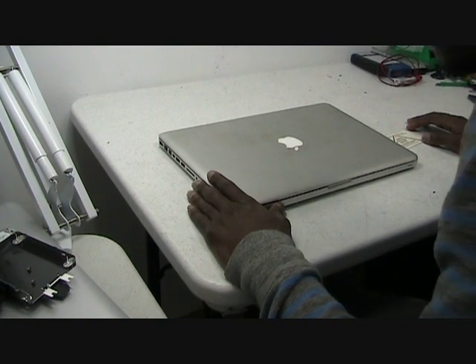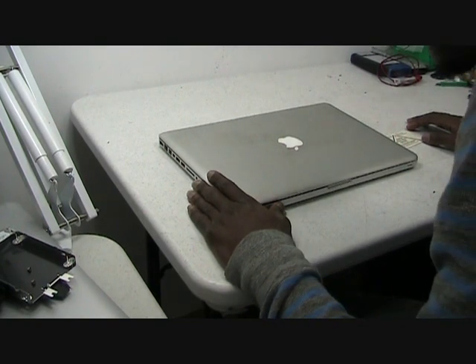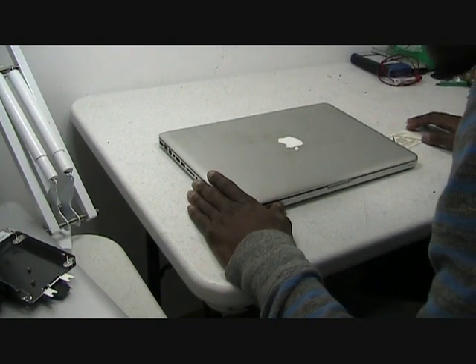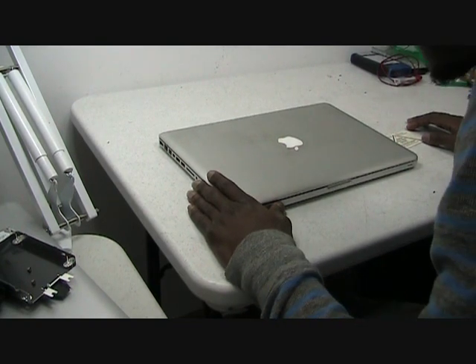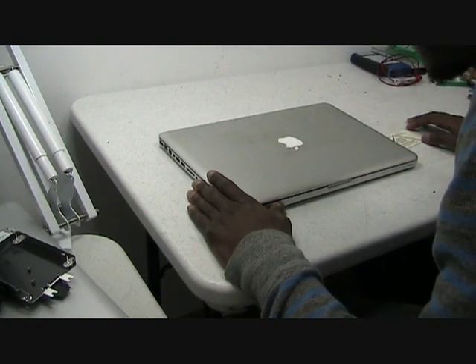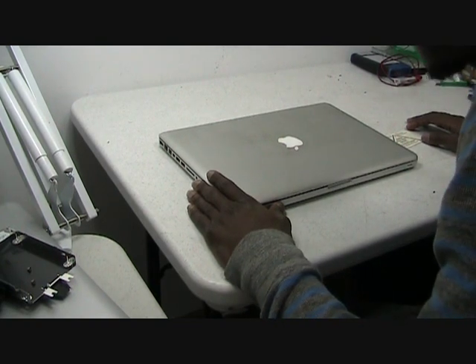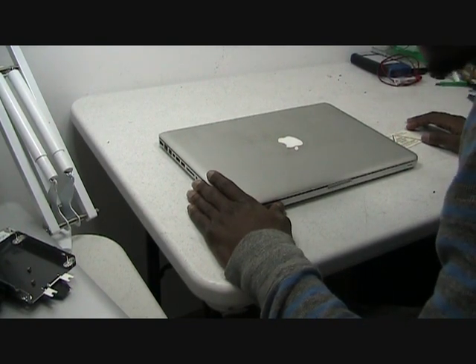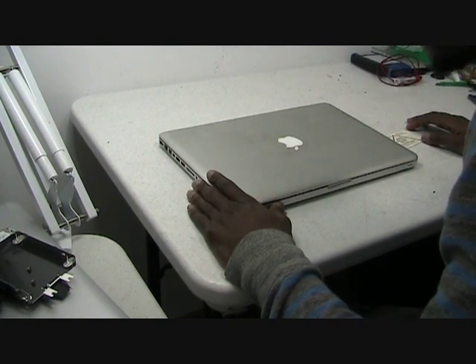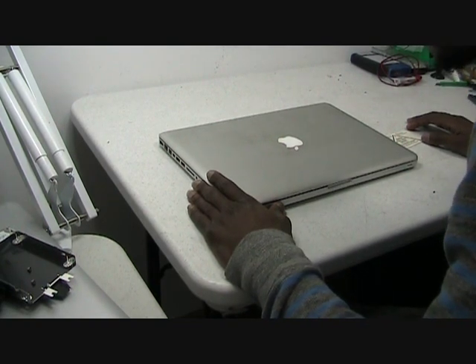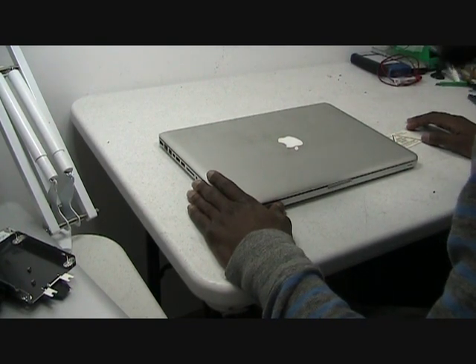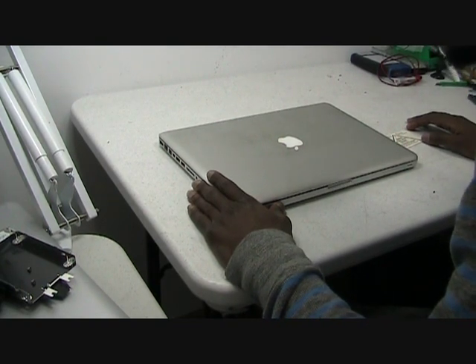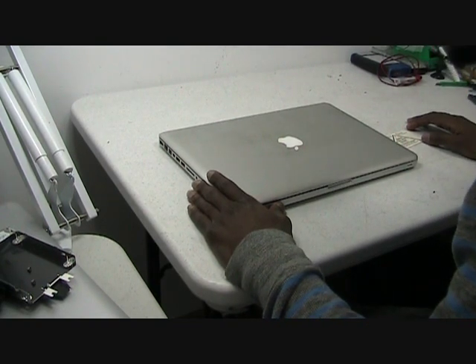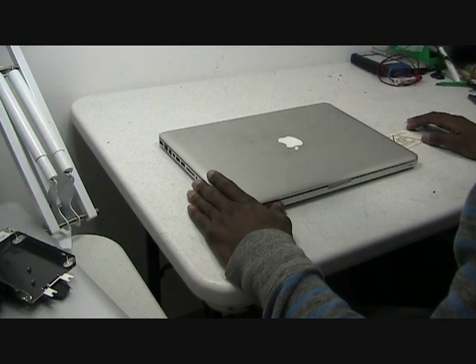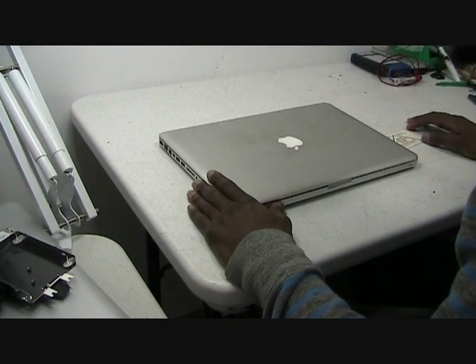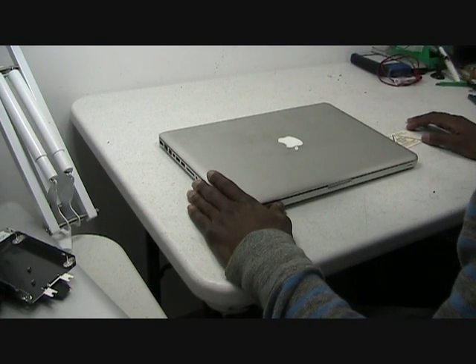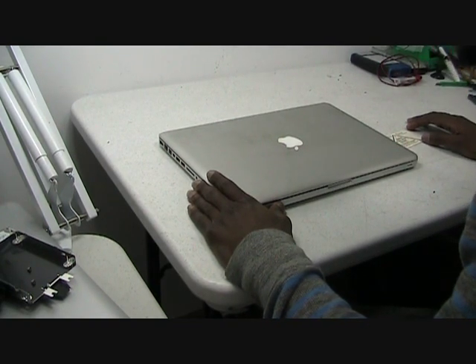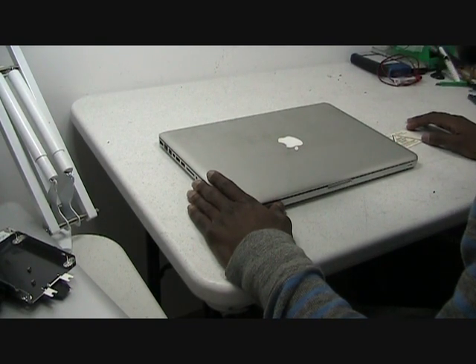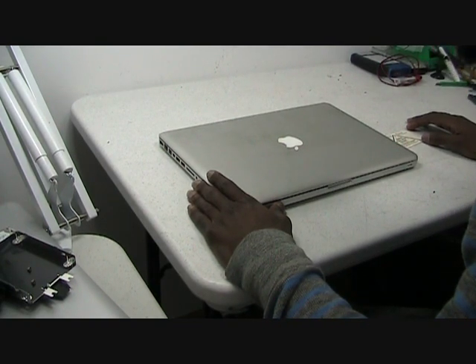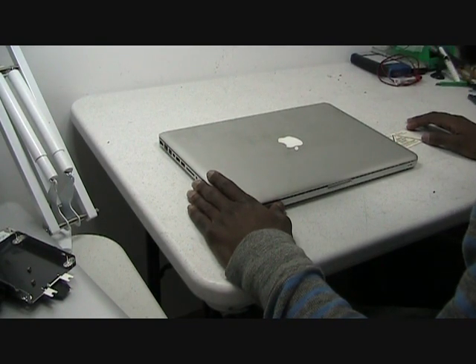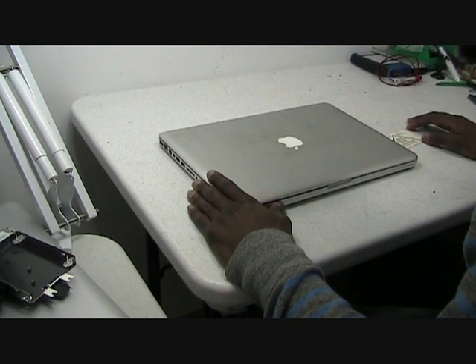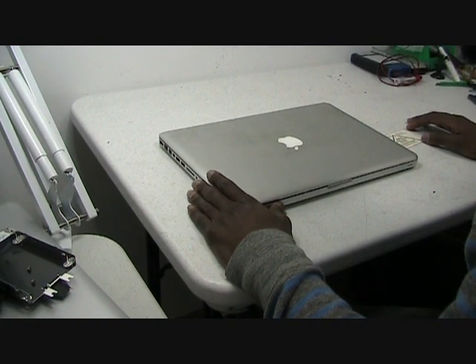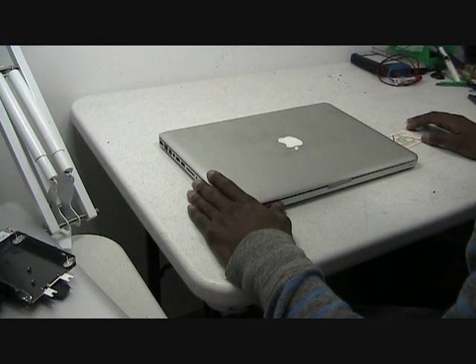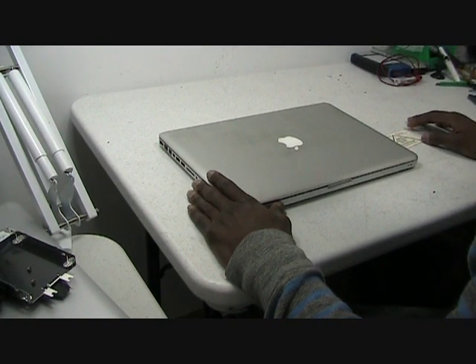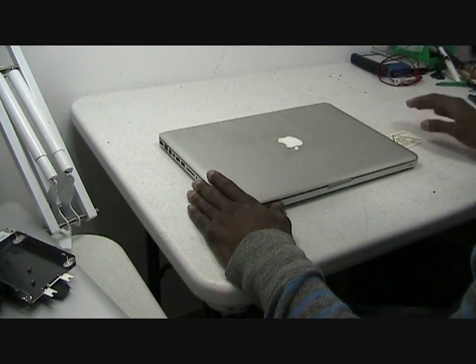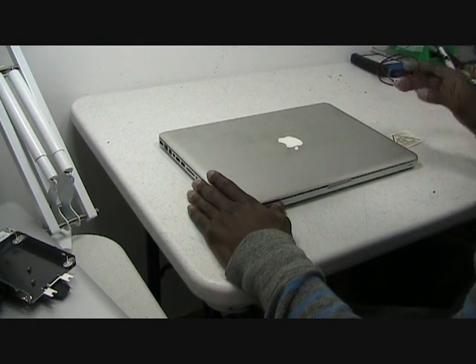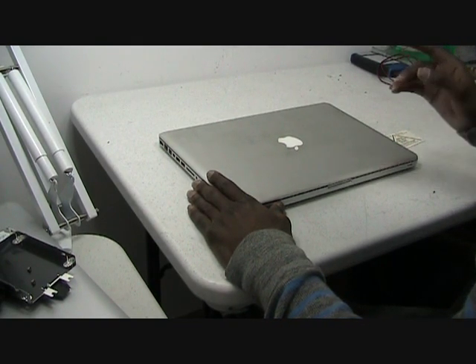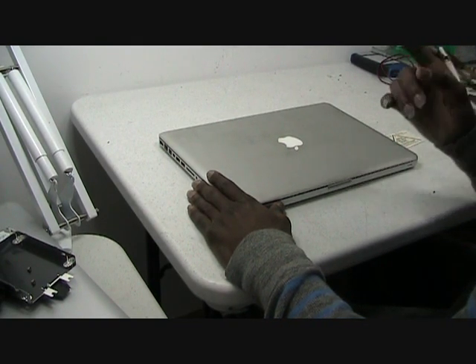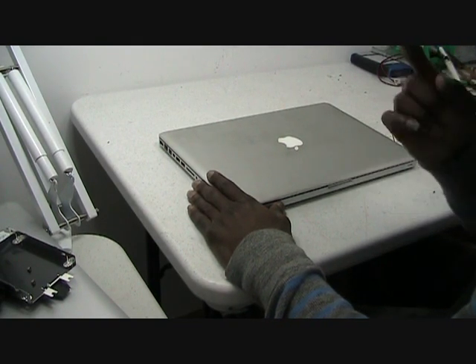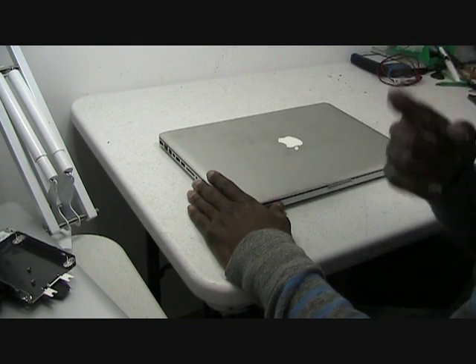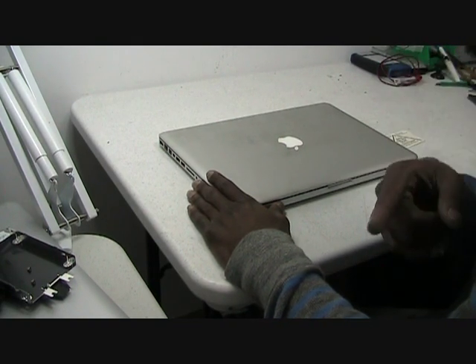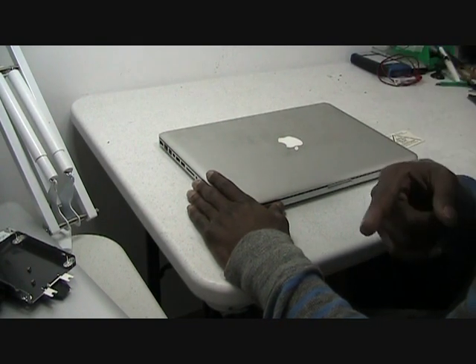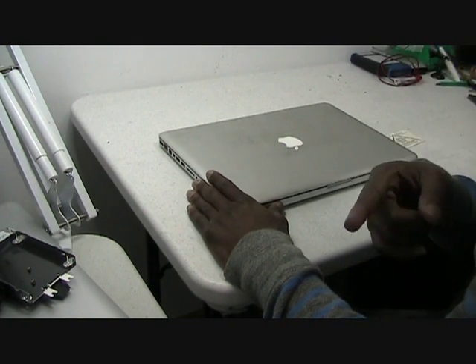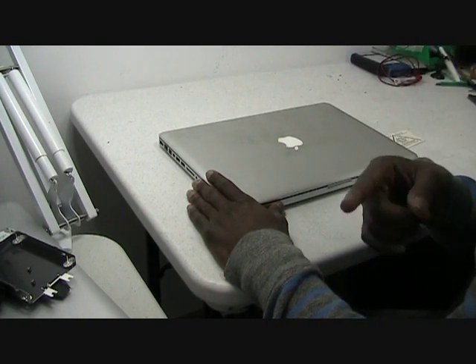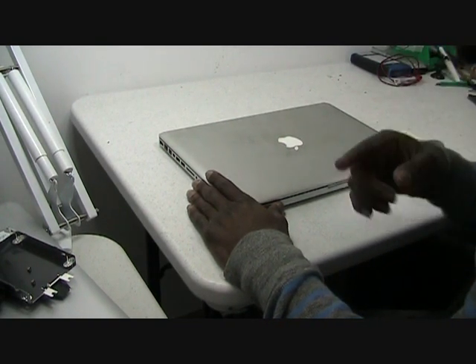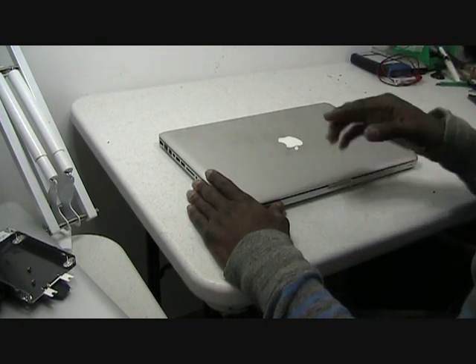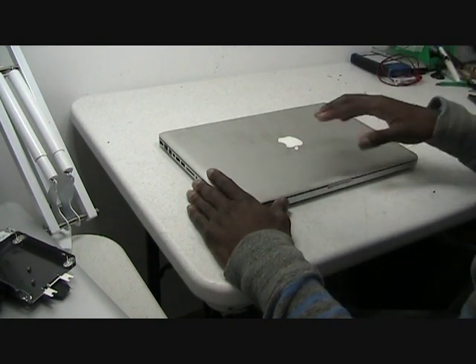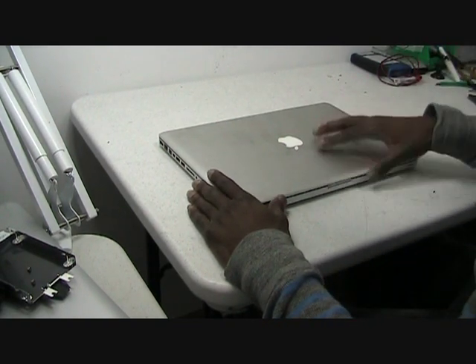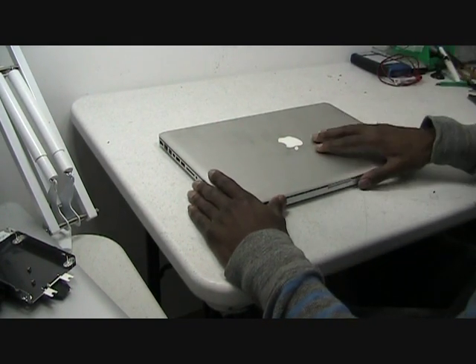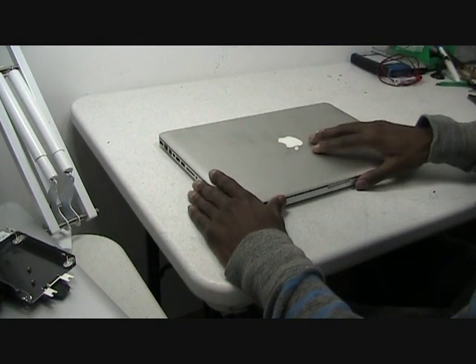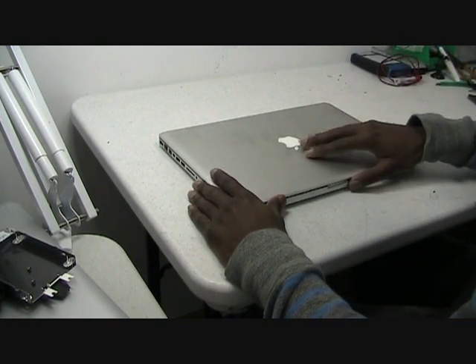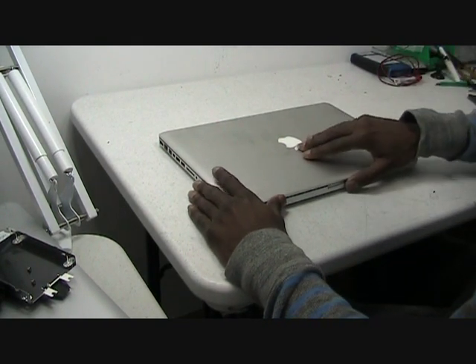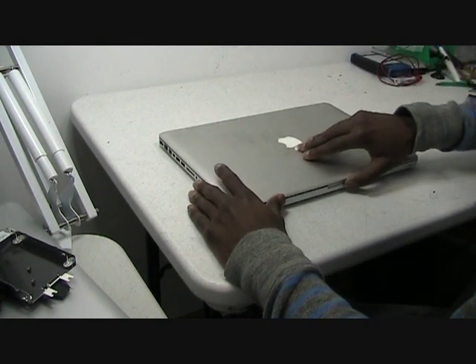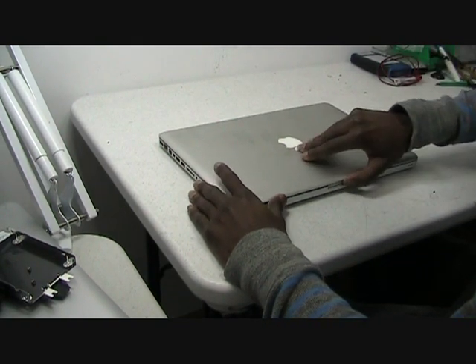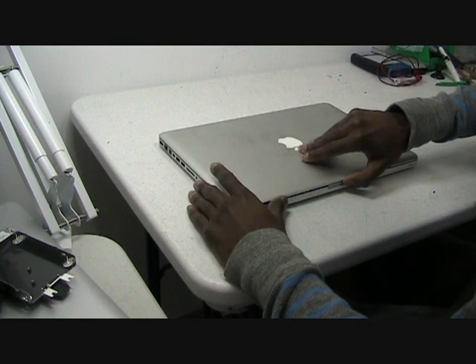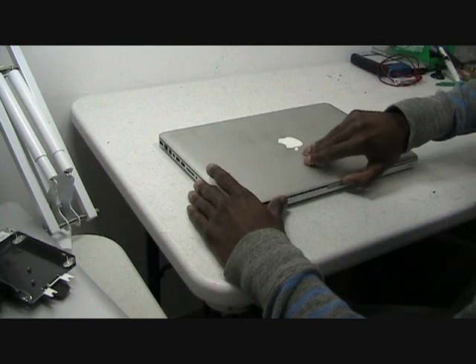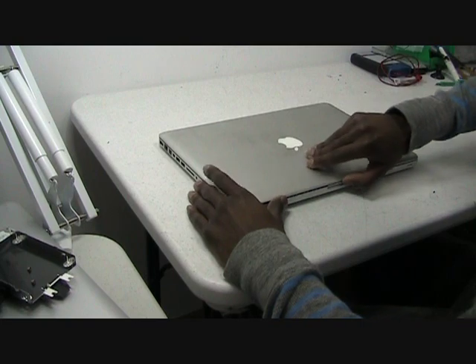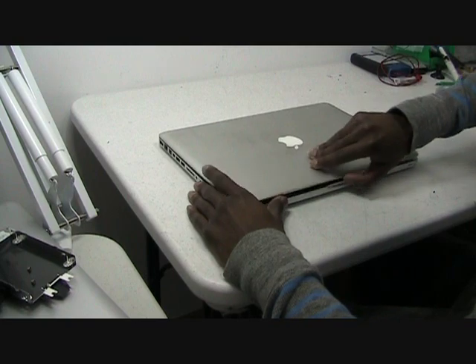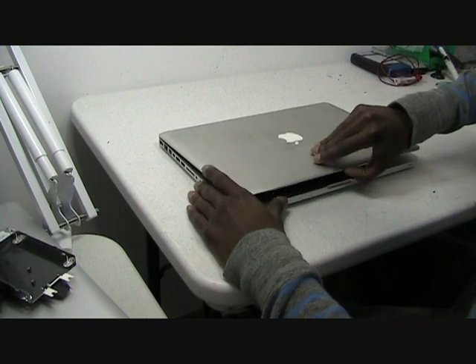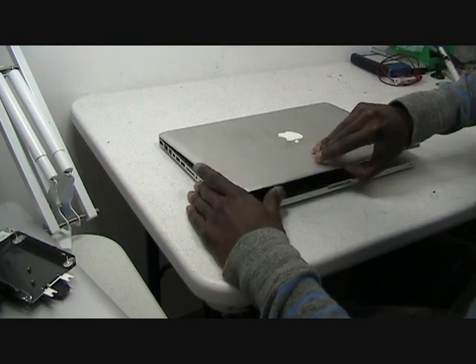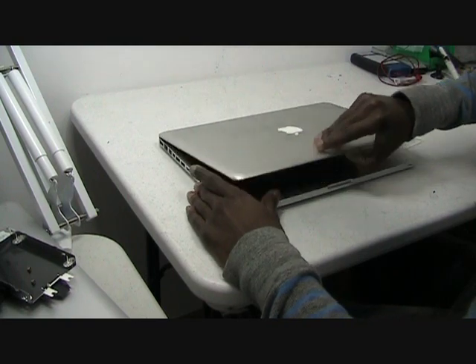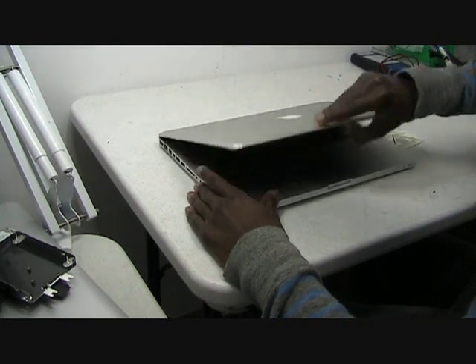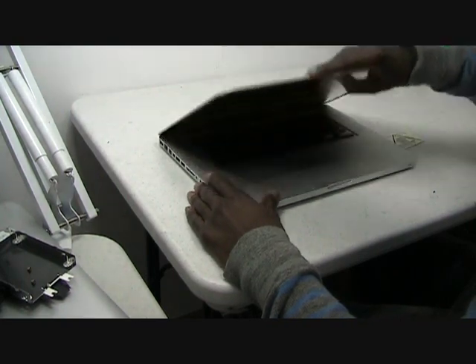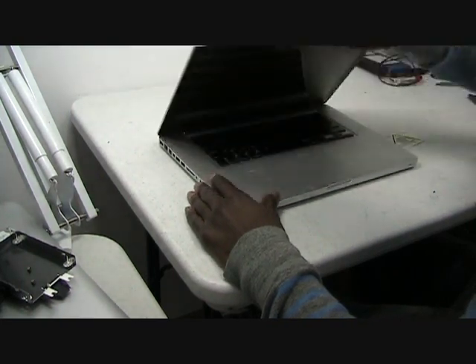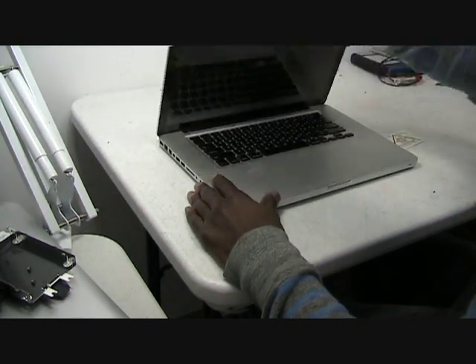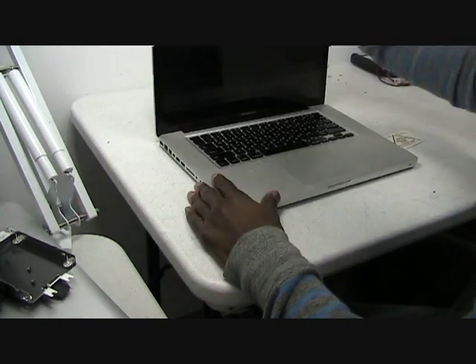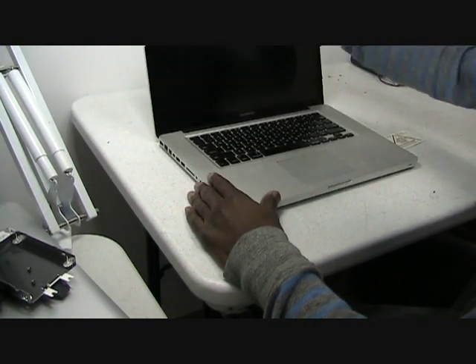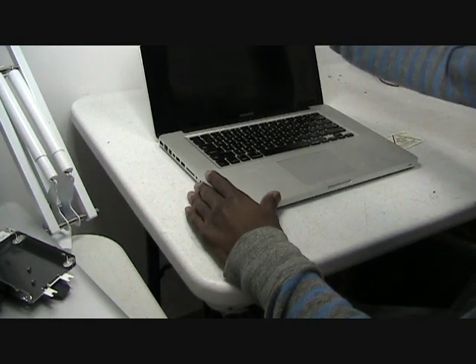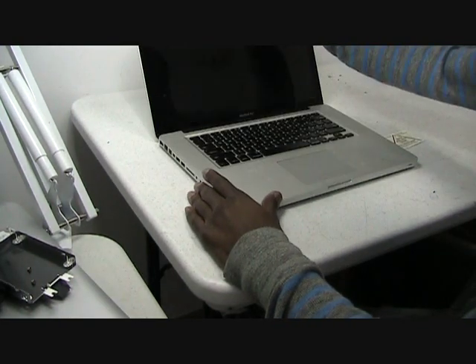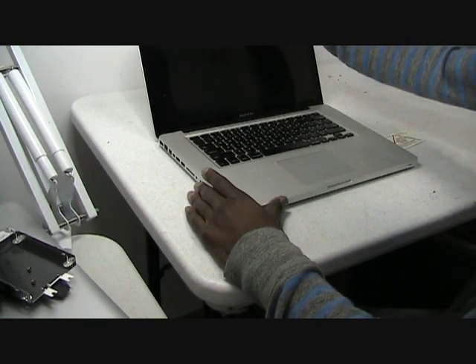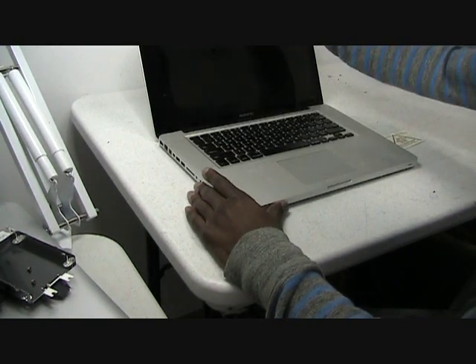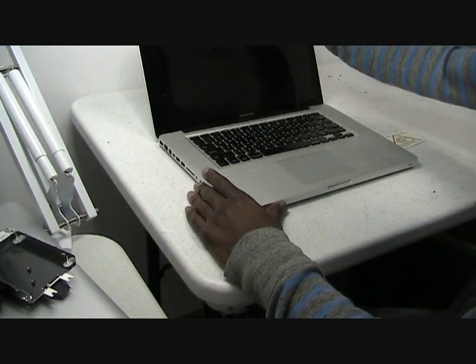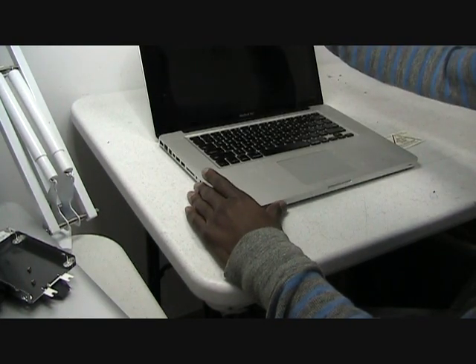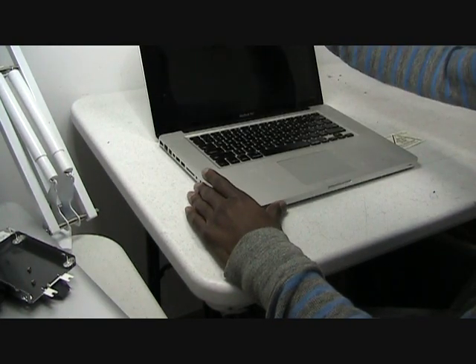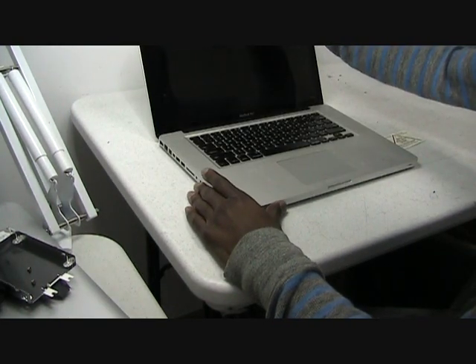Hi, this is Reginald here with Laptop Jacks, showing you how to disassemble a MacBook Pro 15 inch.